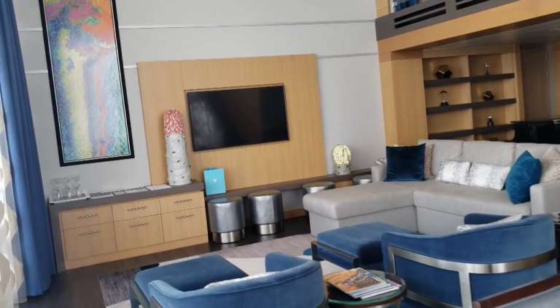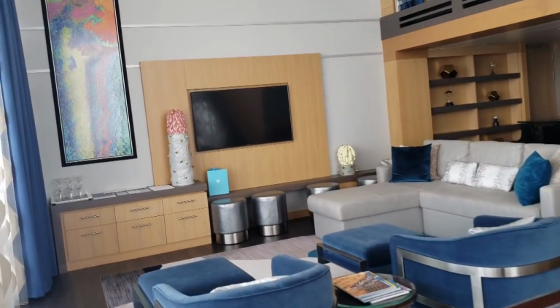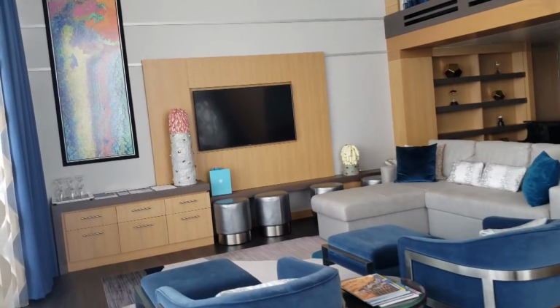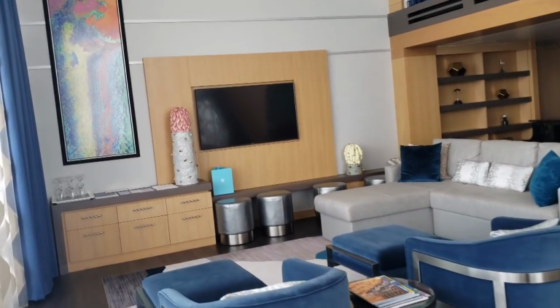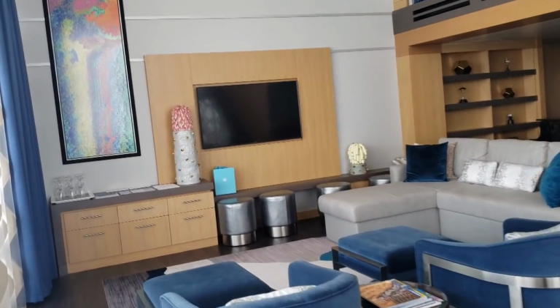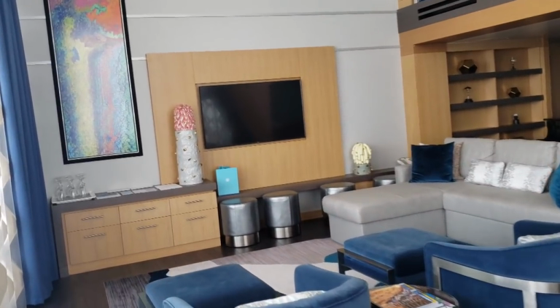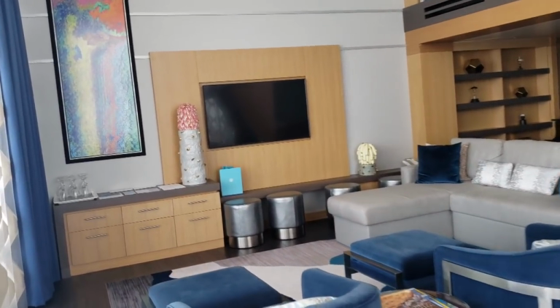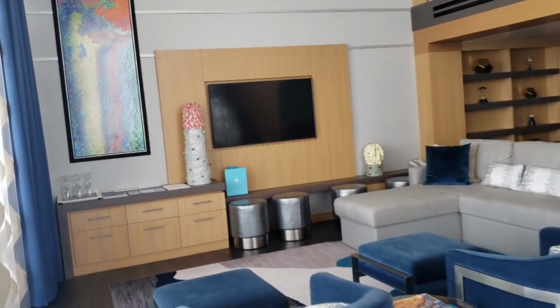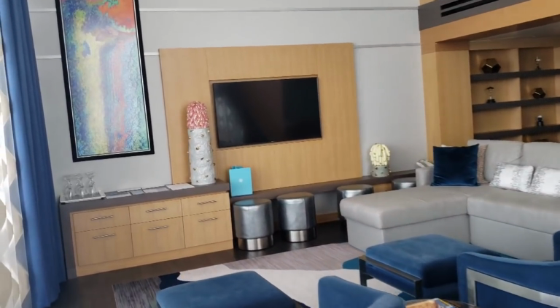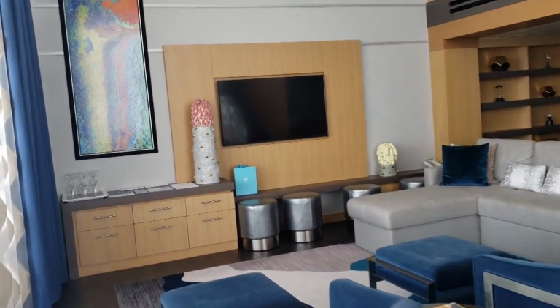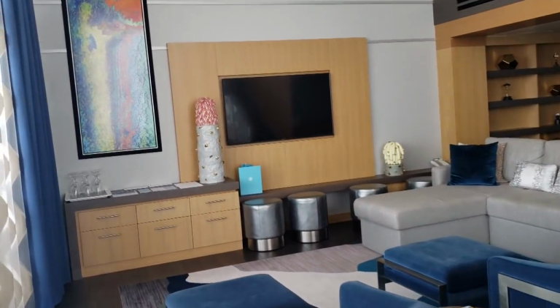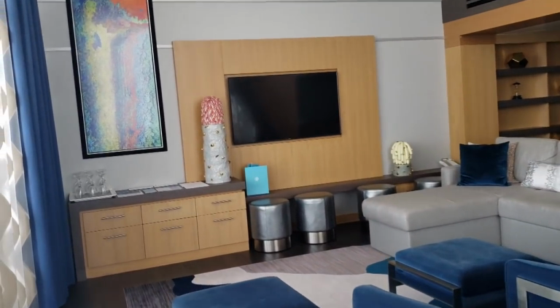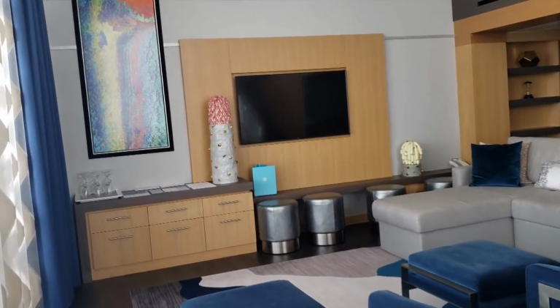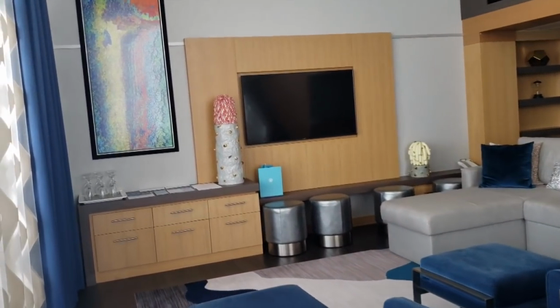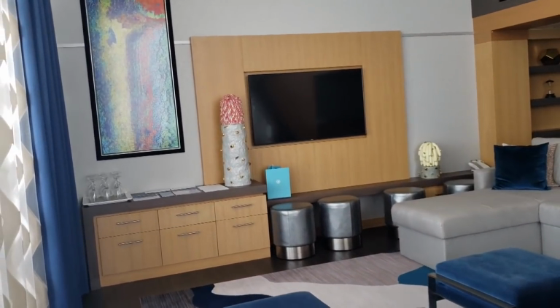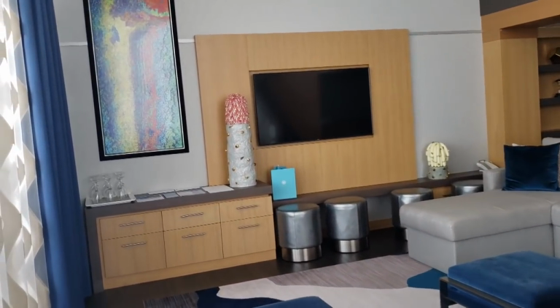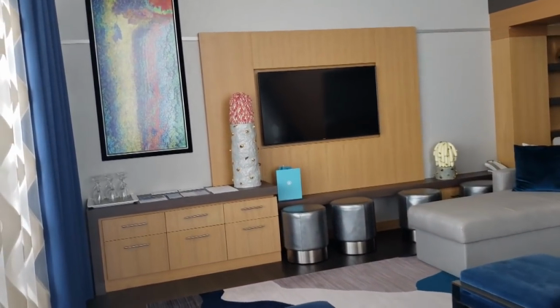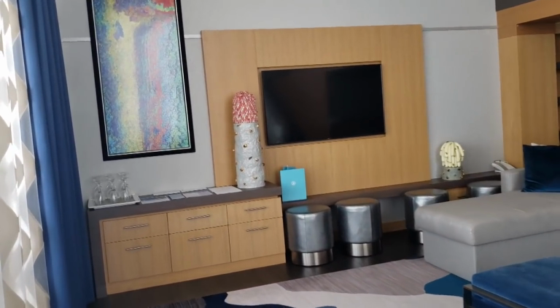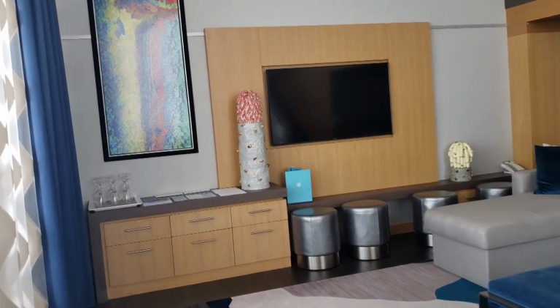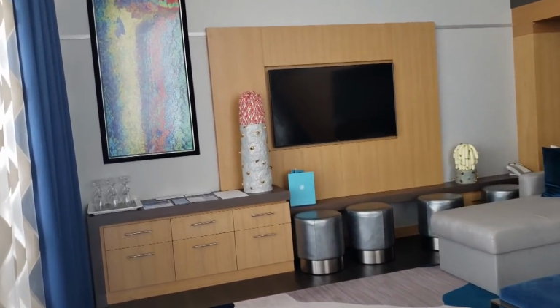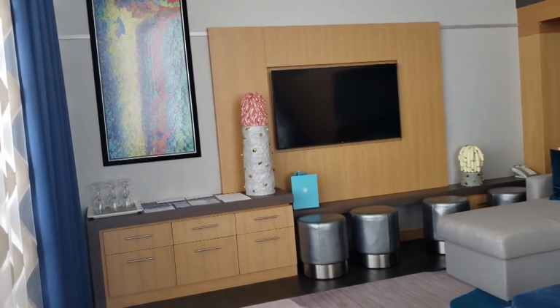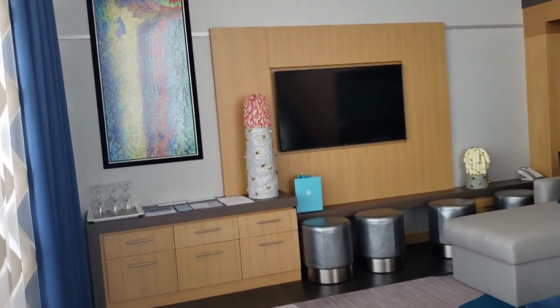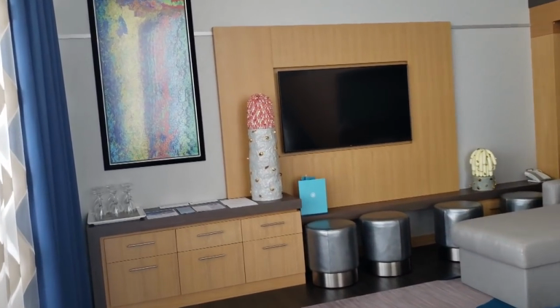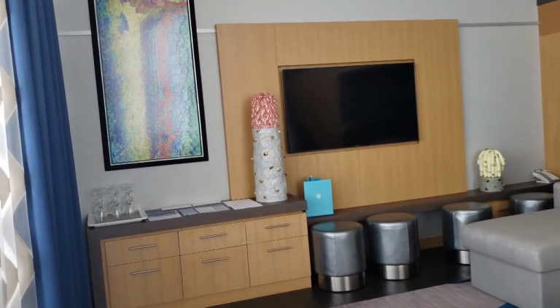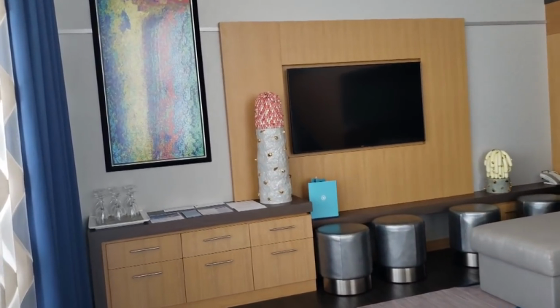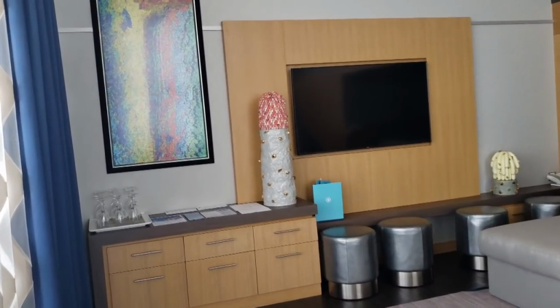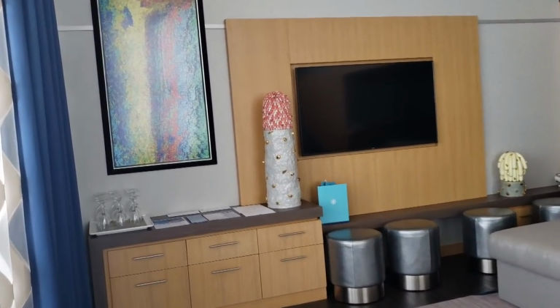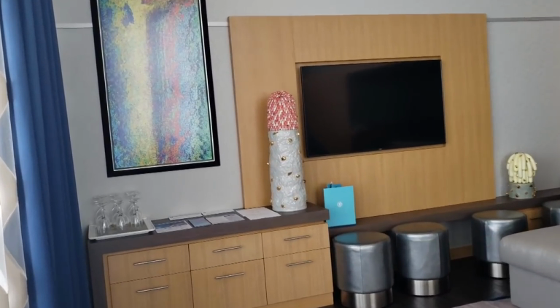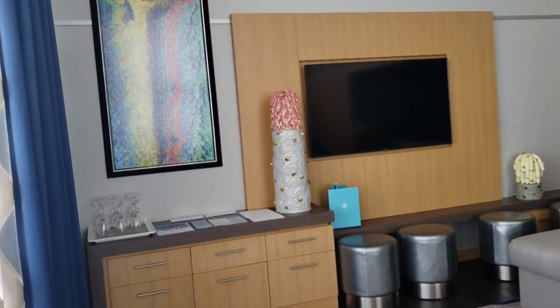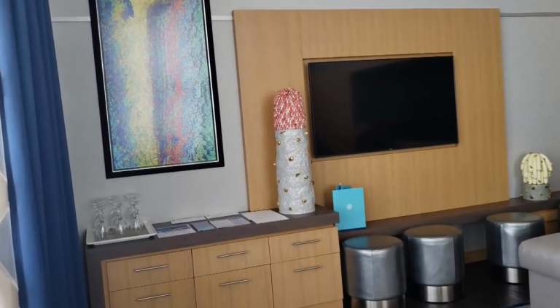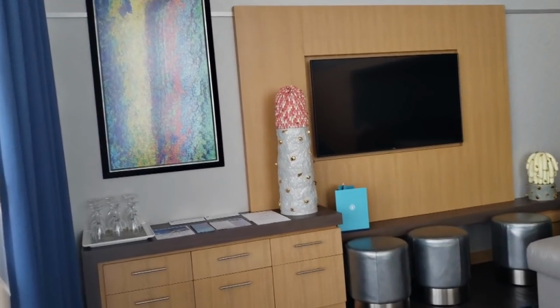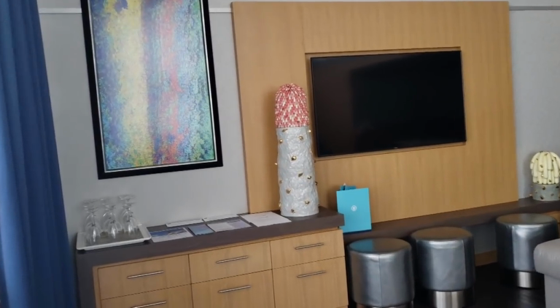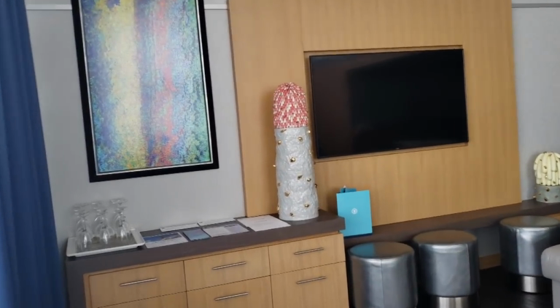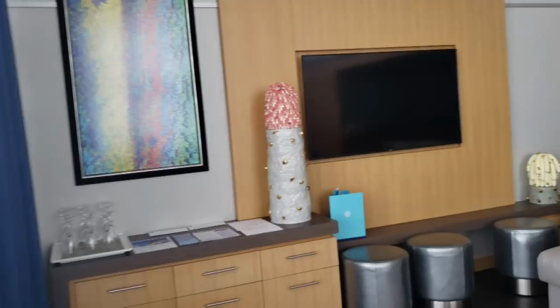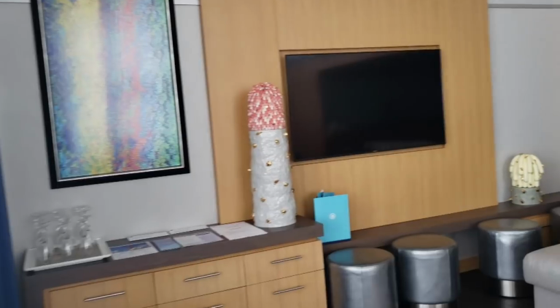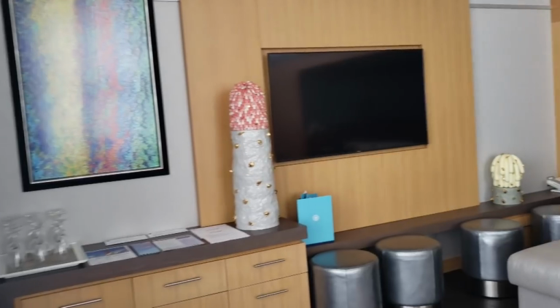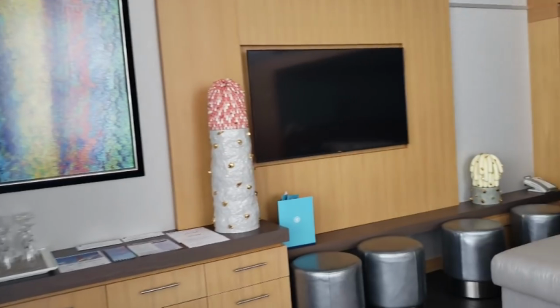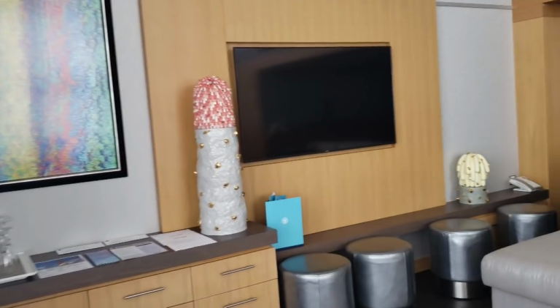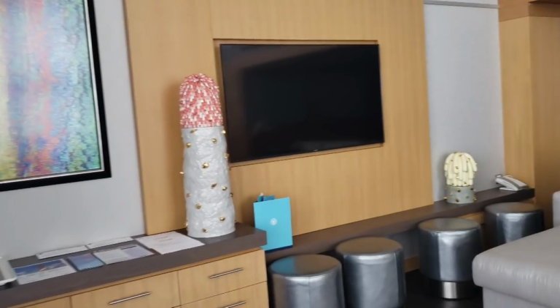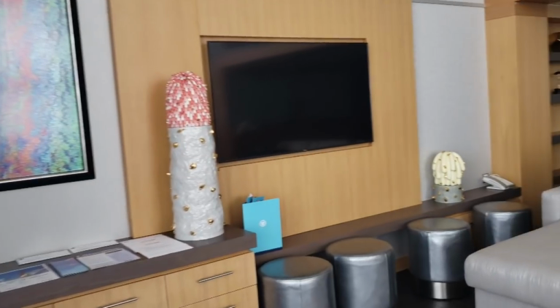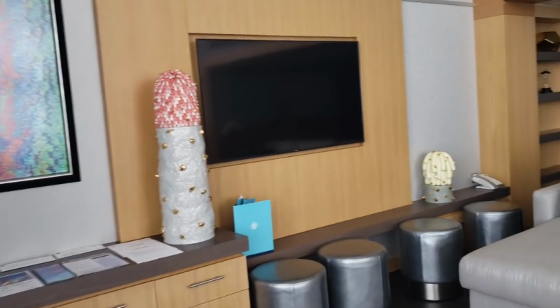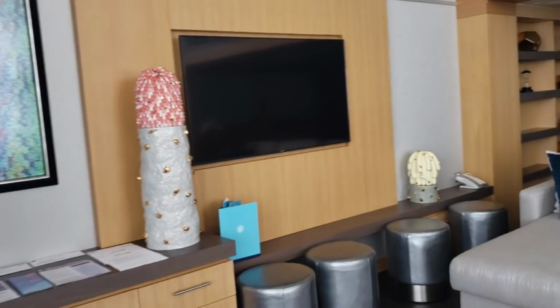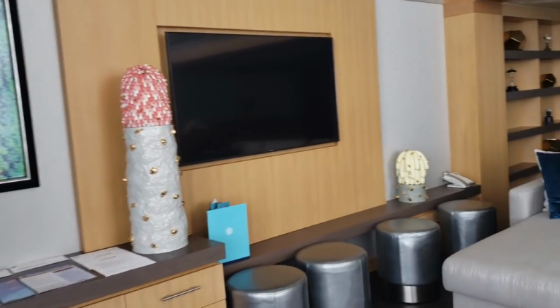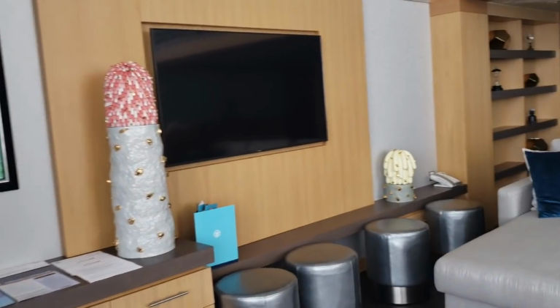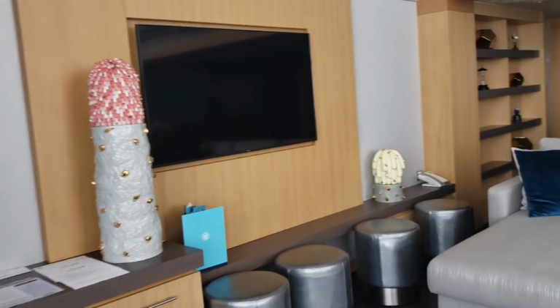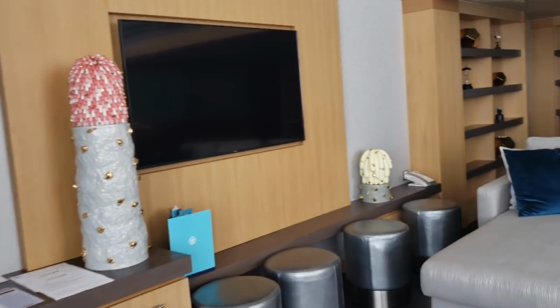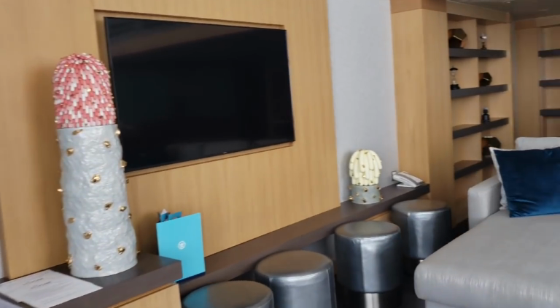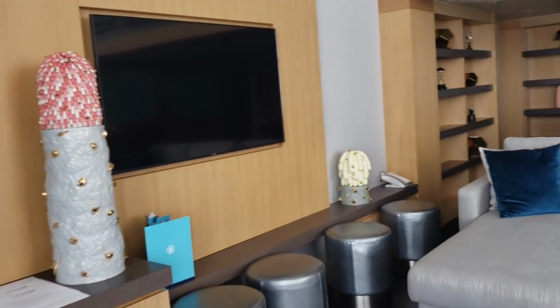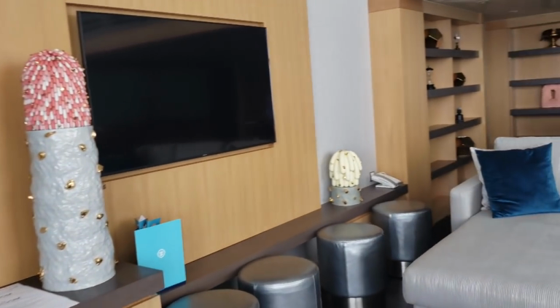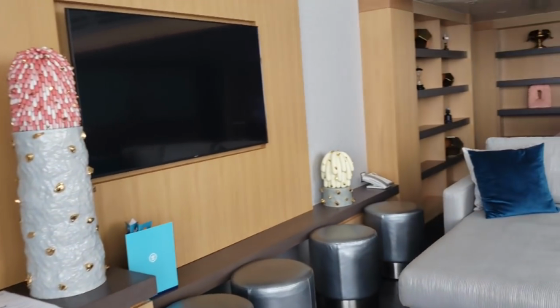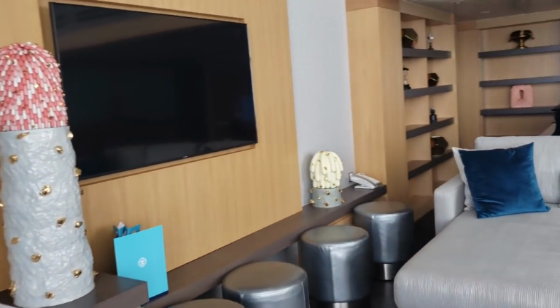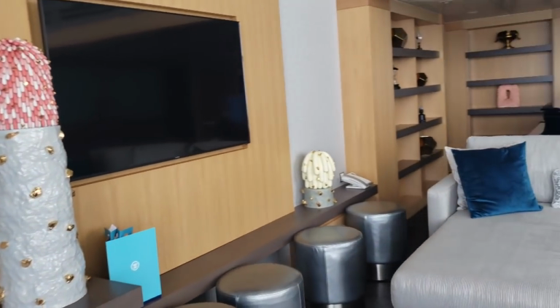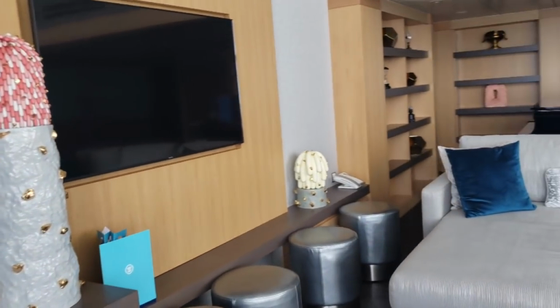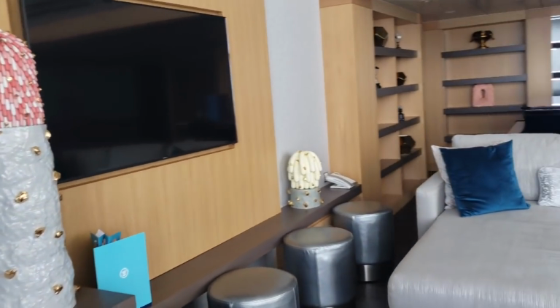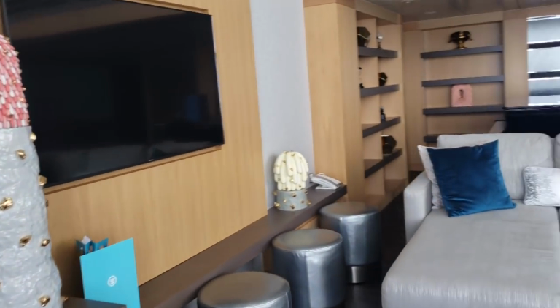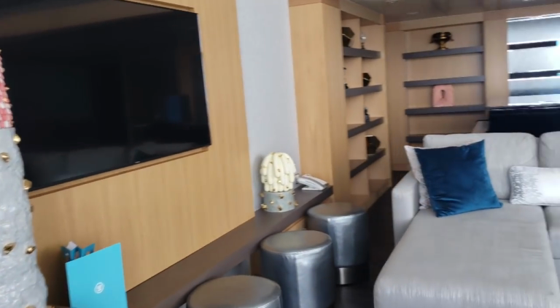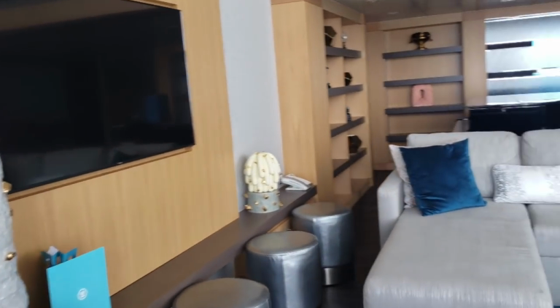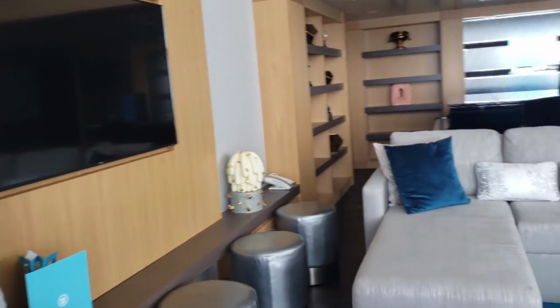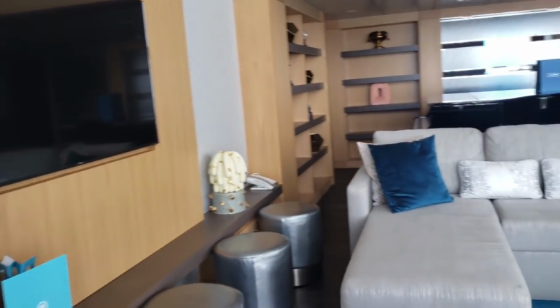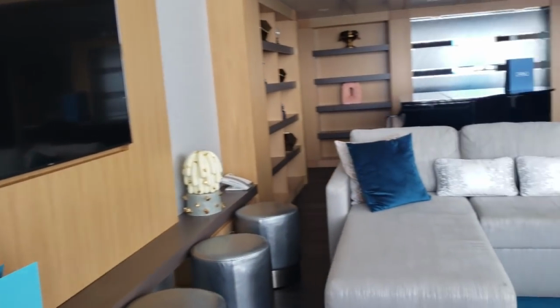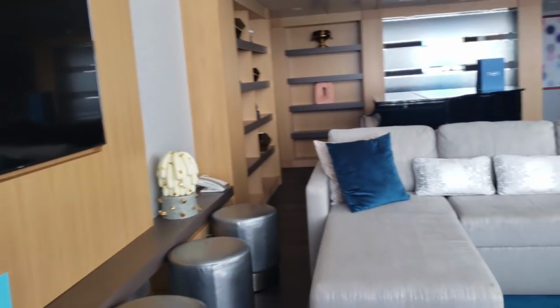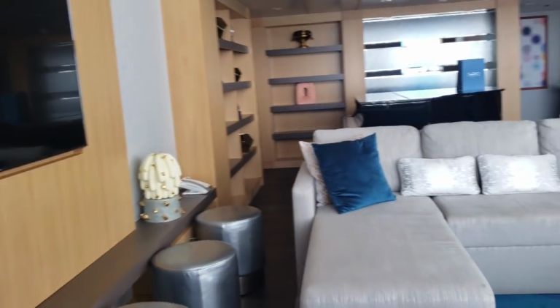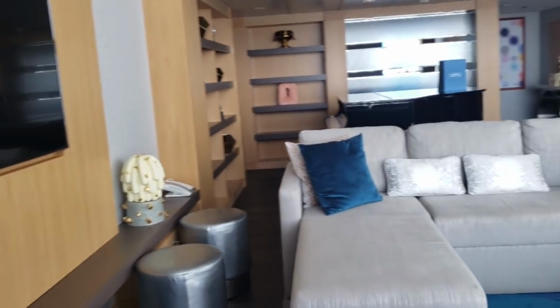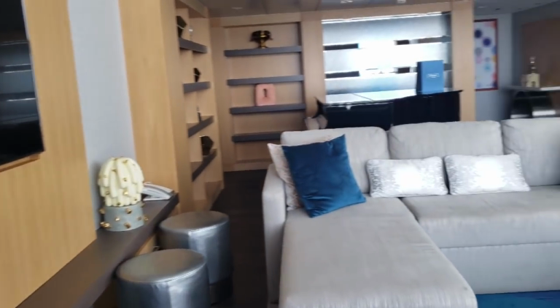Inside the living space here, this couch will actually turn into a twin sleeper sofa.